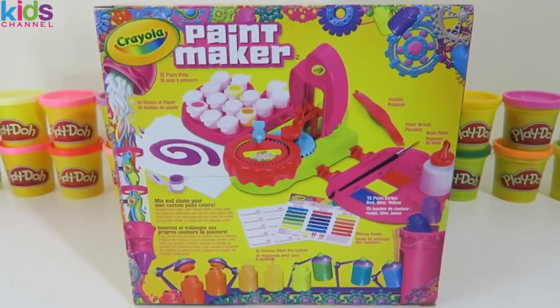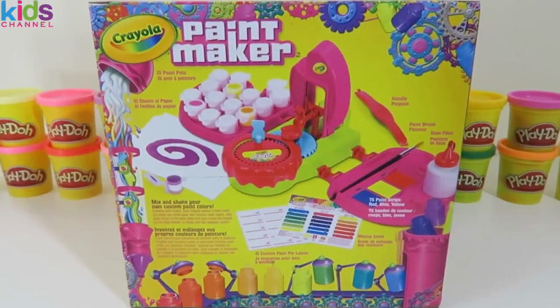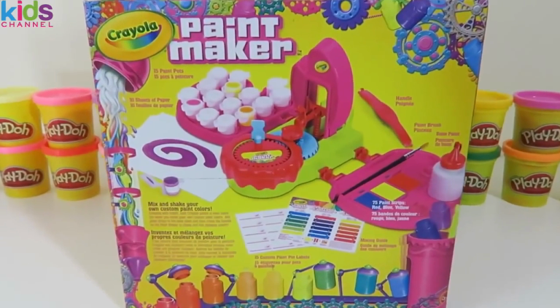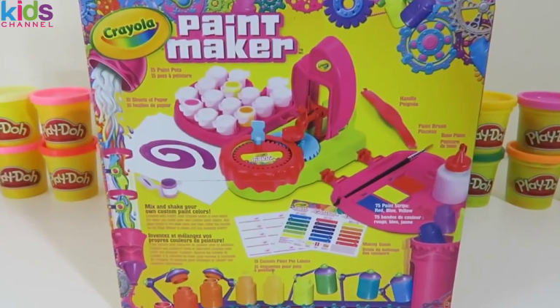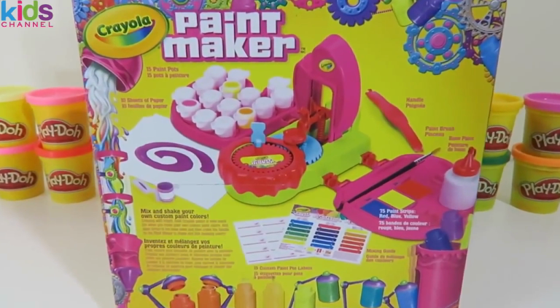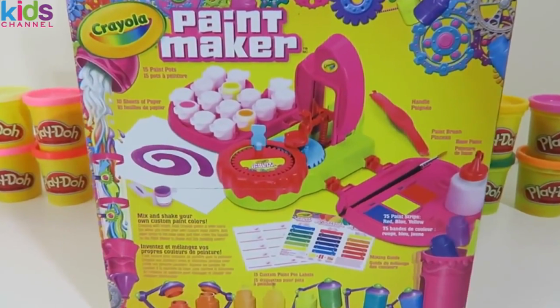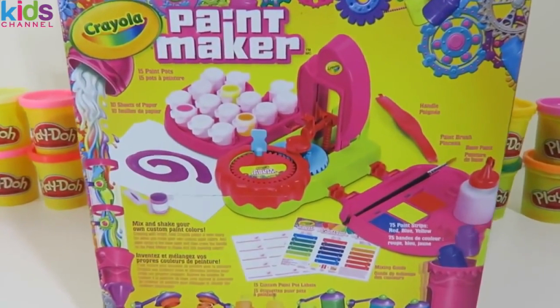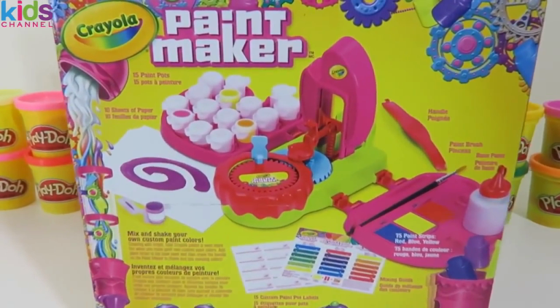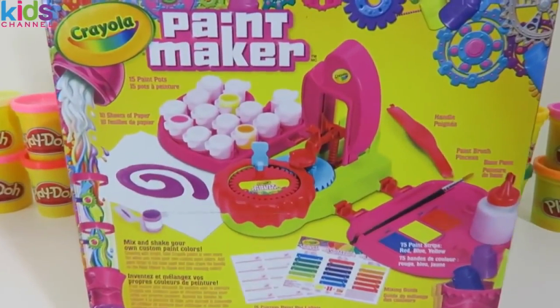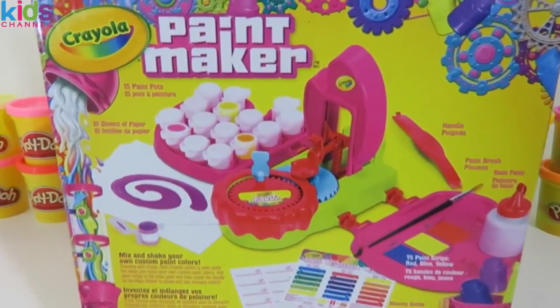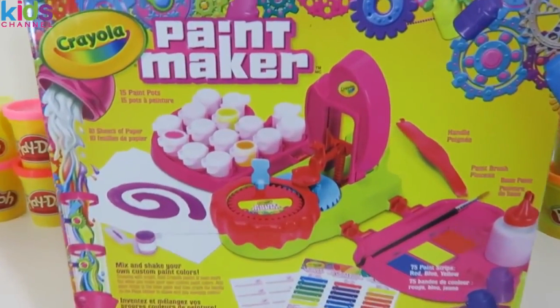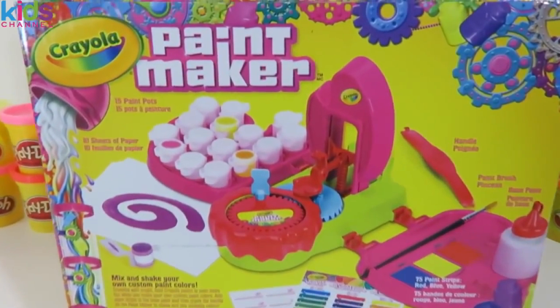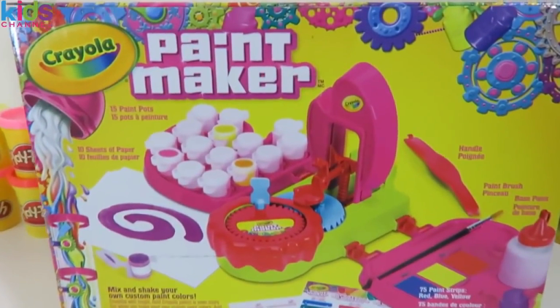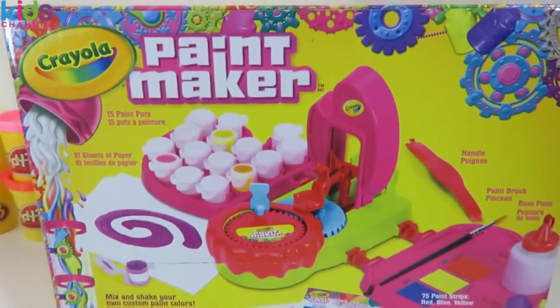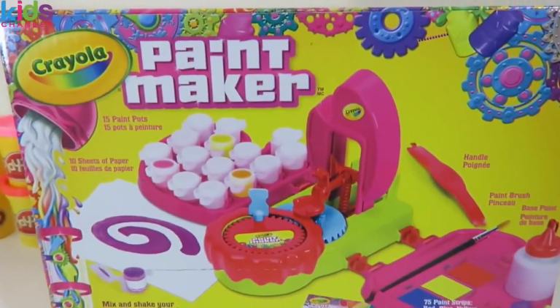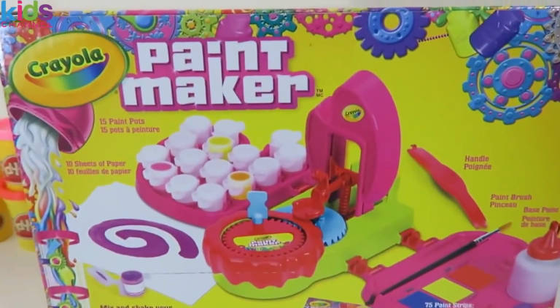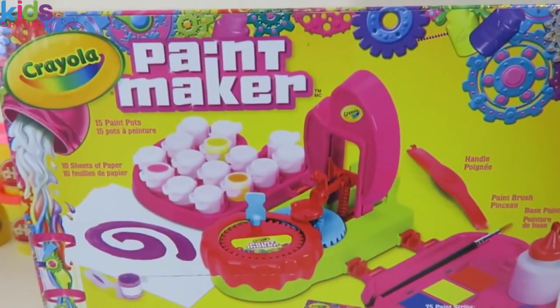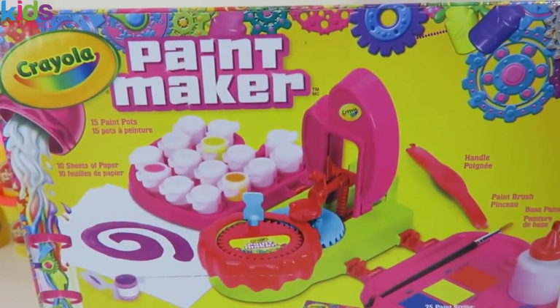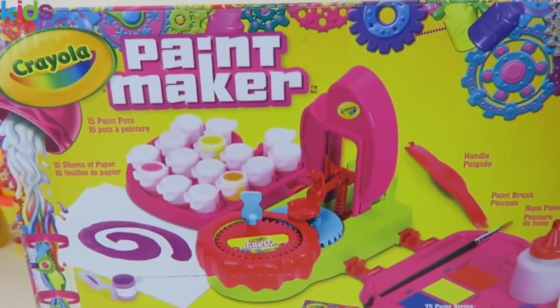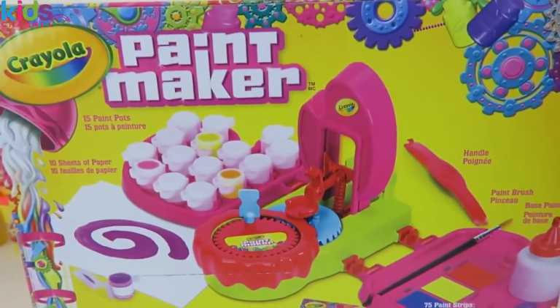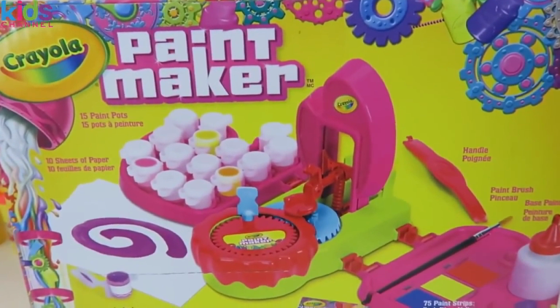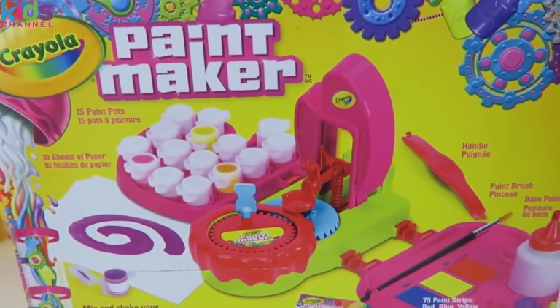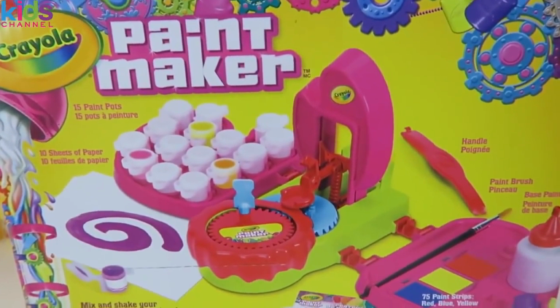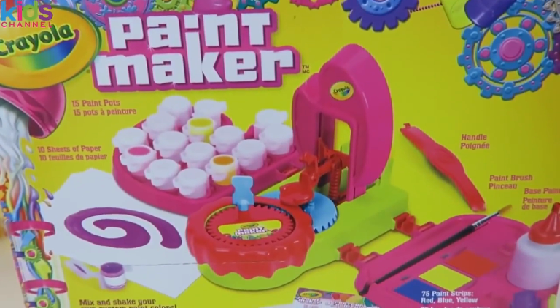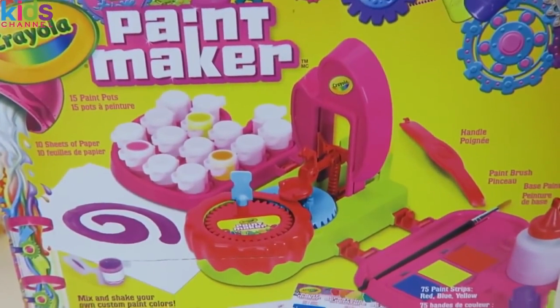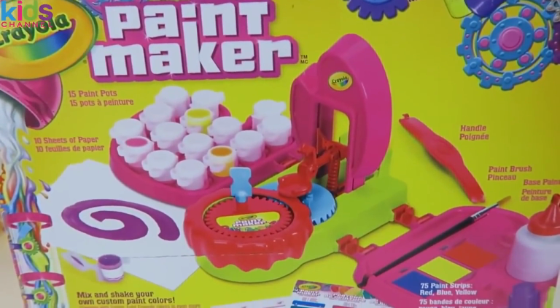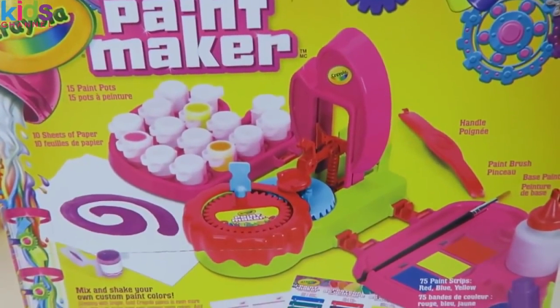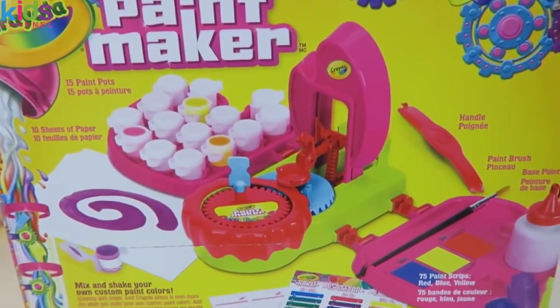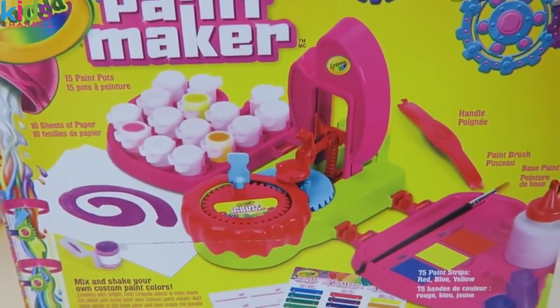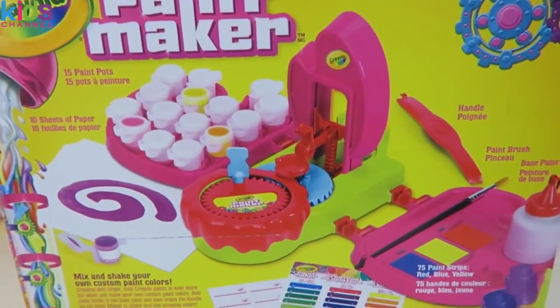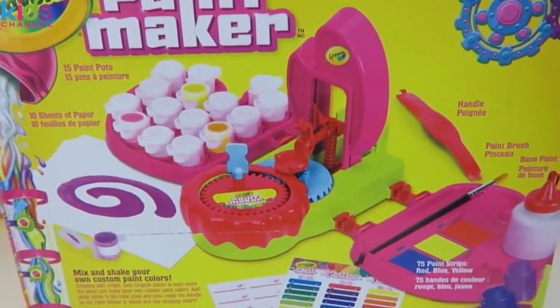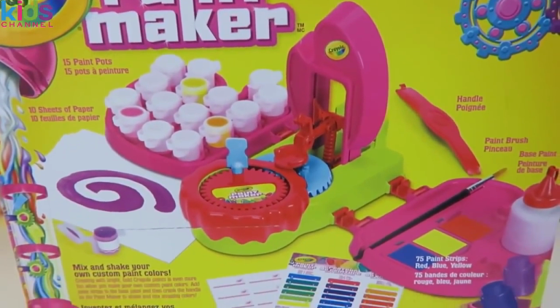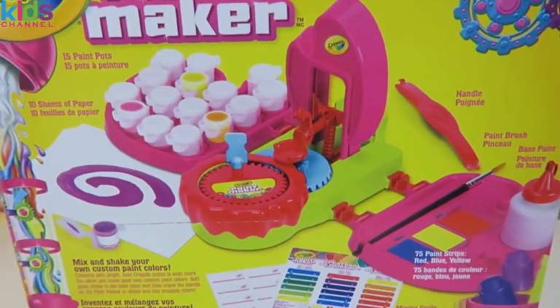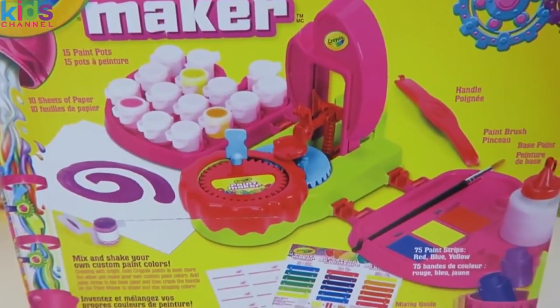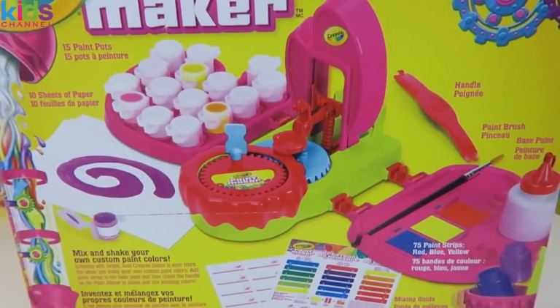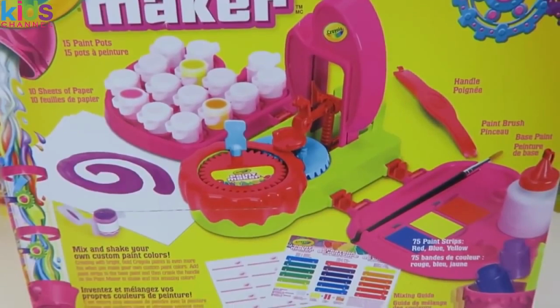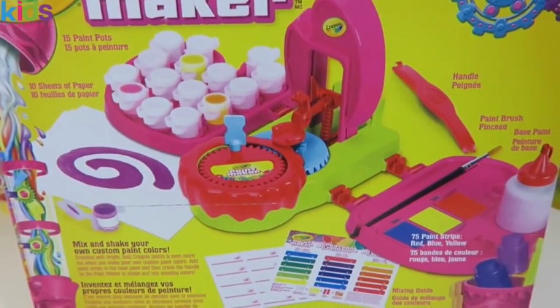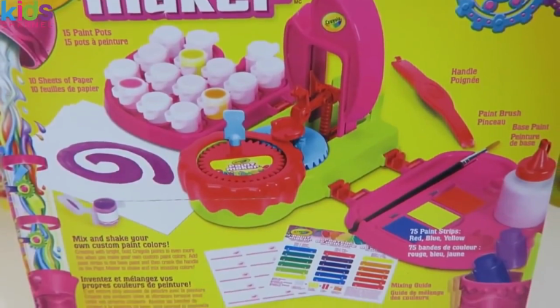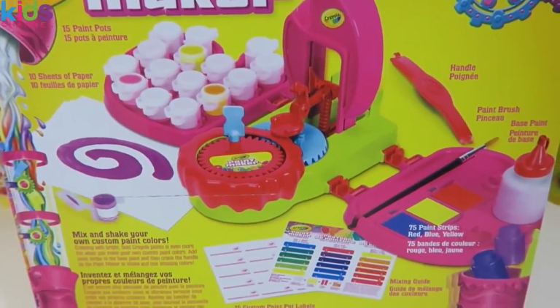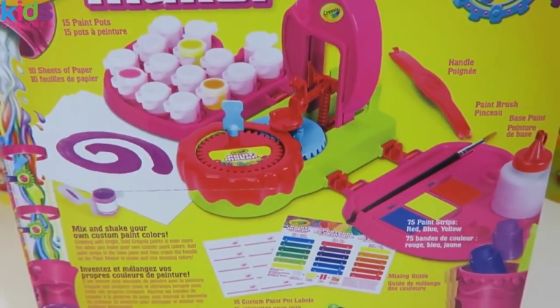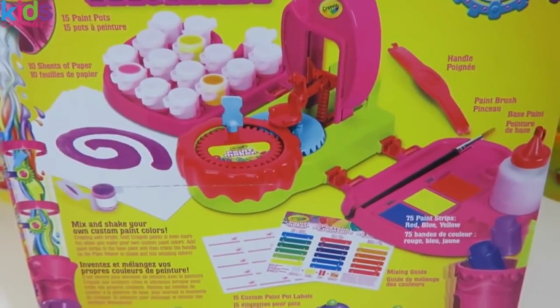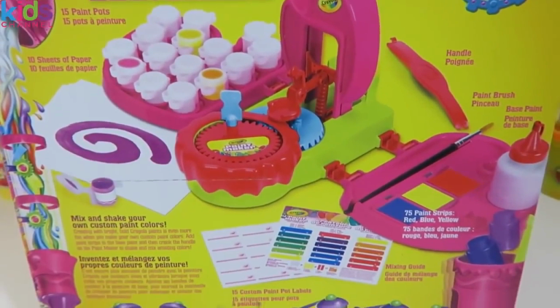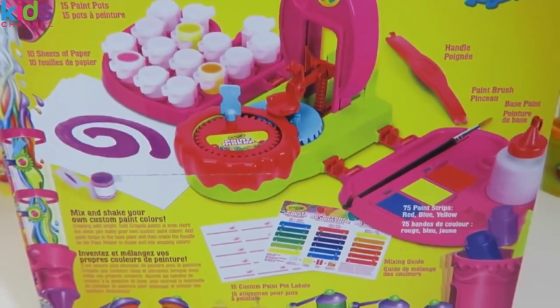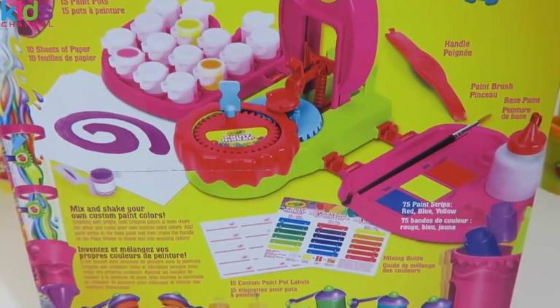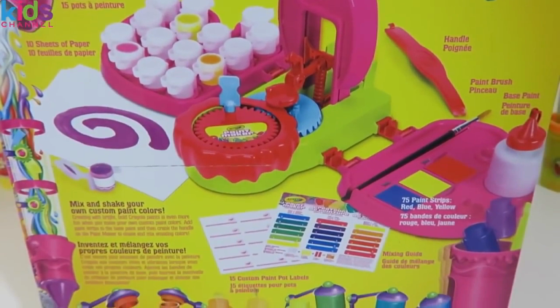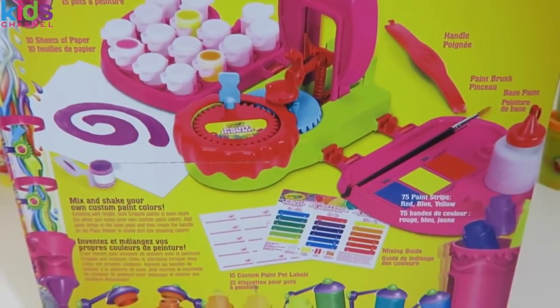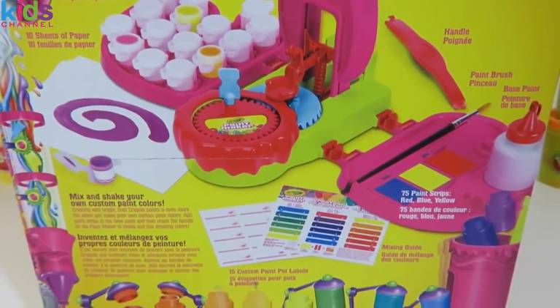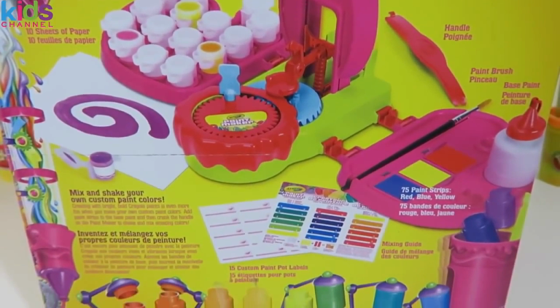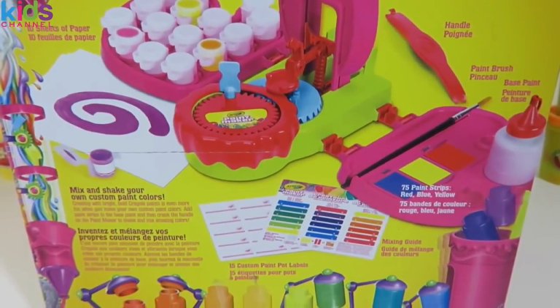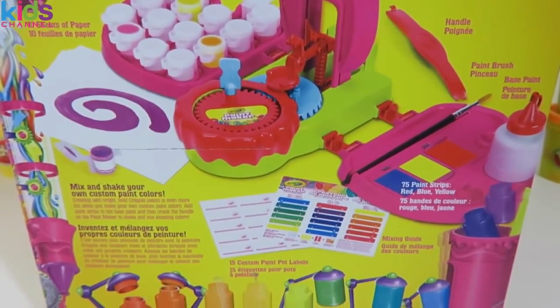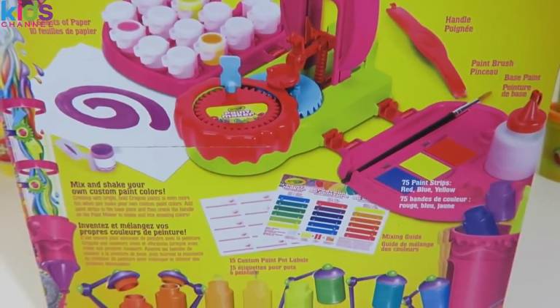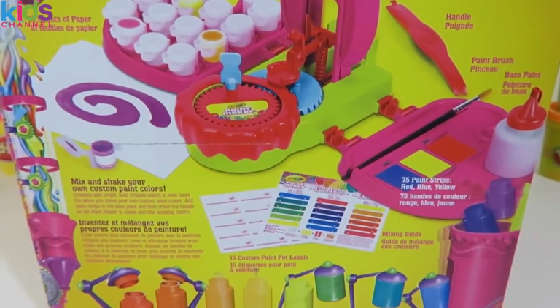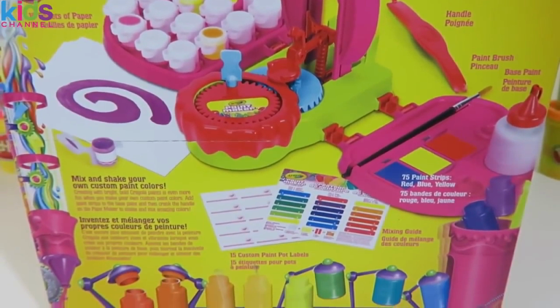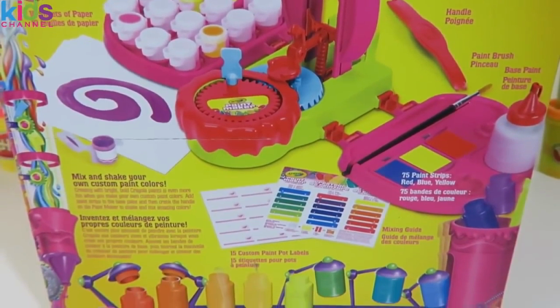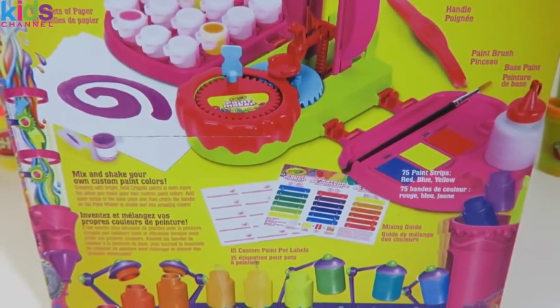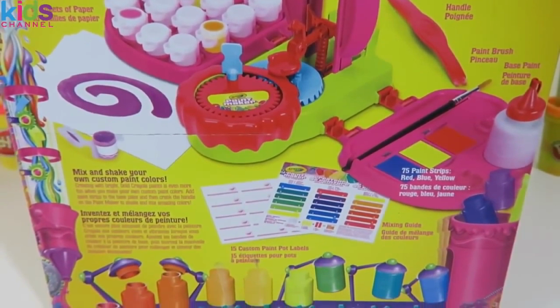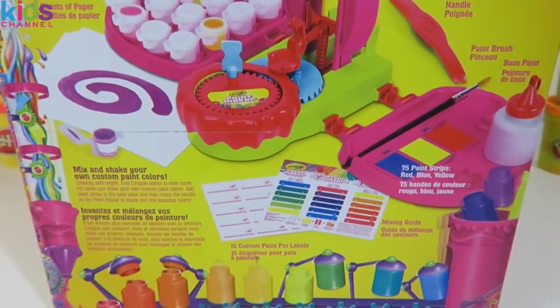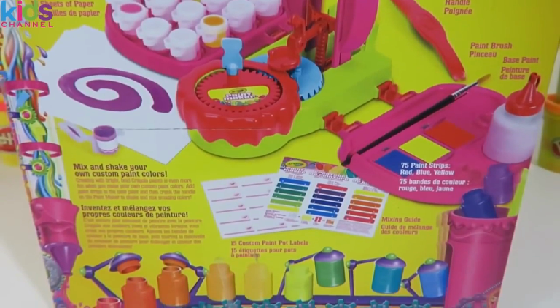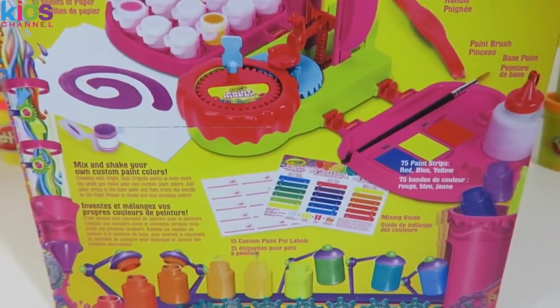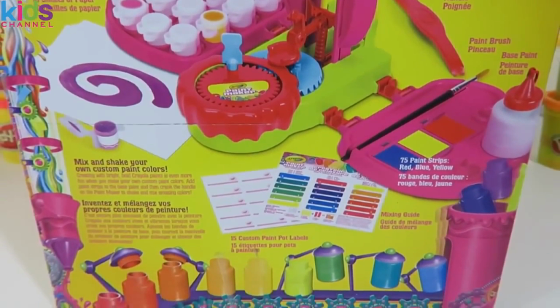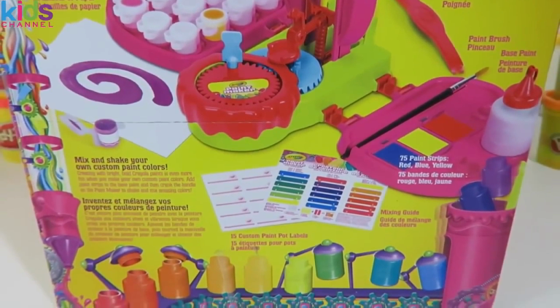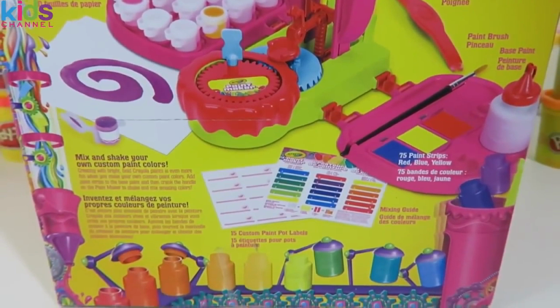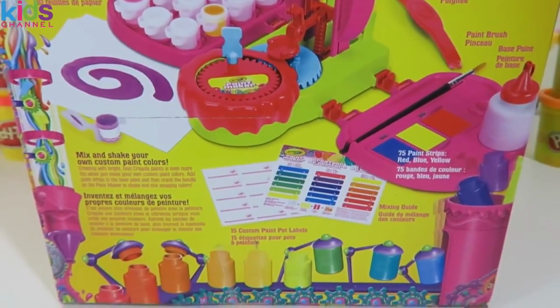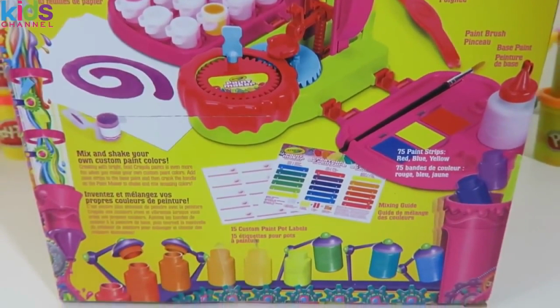This set is pretty much similar to the regular paint maker, but I've been getting a lot of requests to make more paint, so I decided to make it with this set. I hope you guys enjoy it!